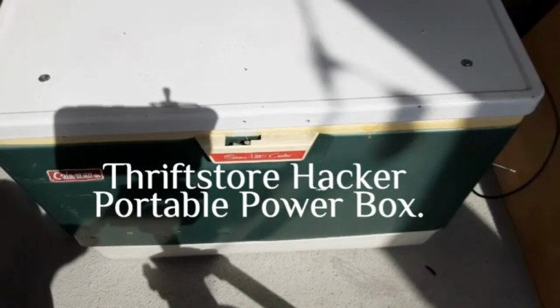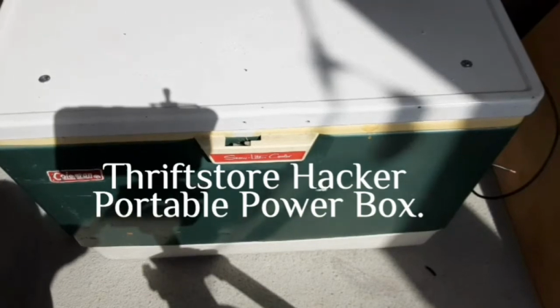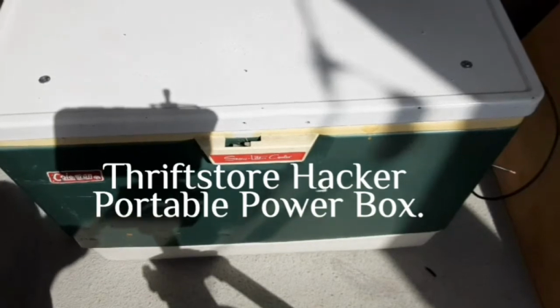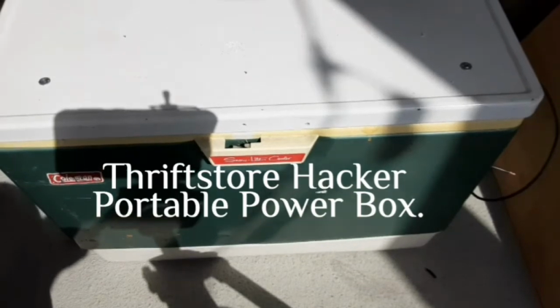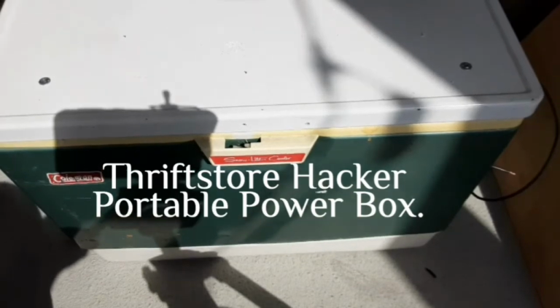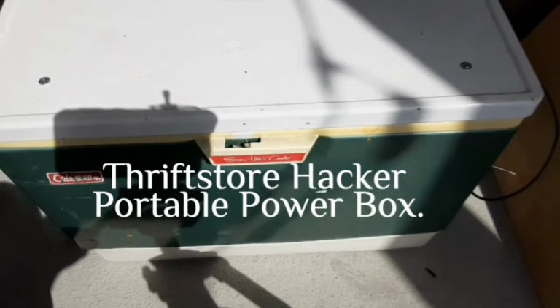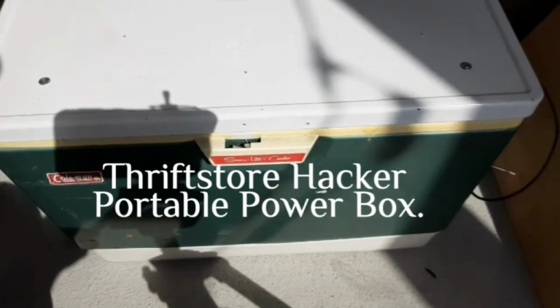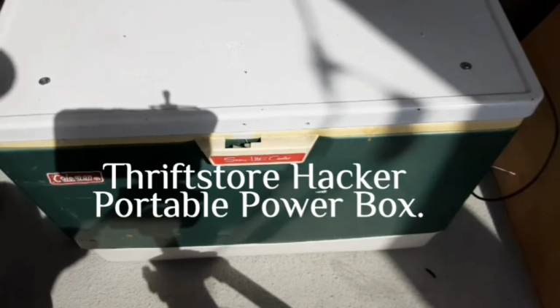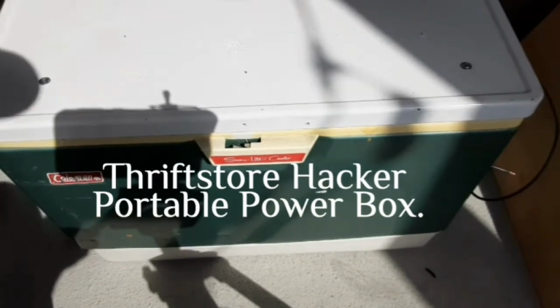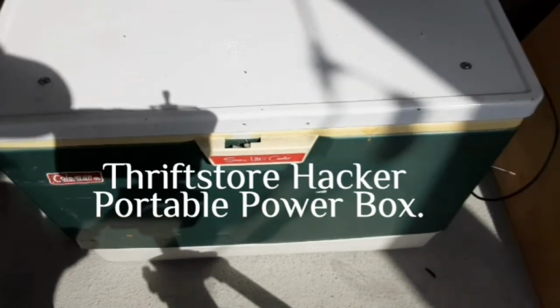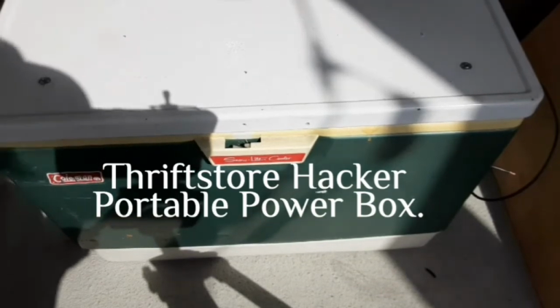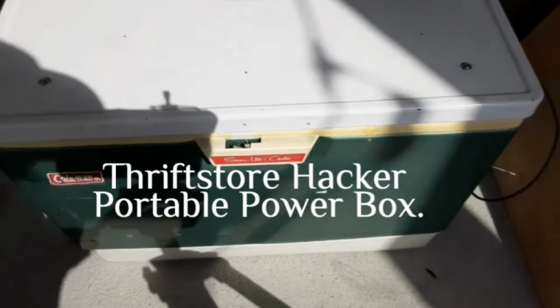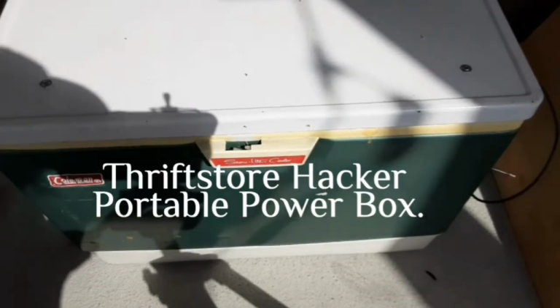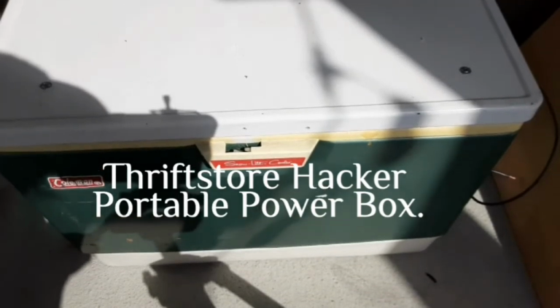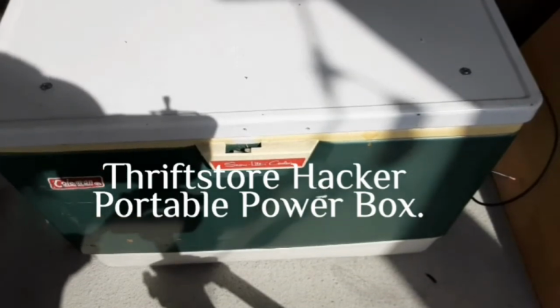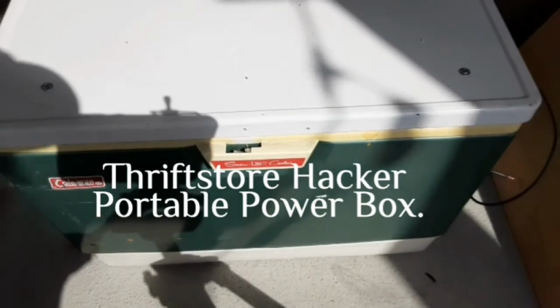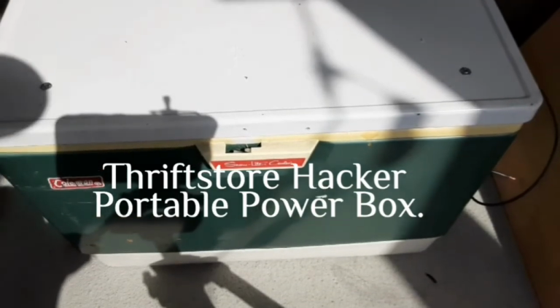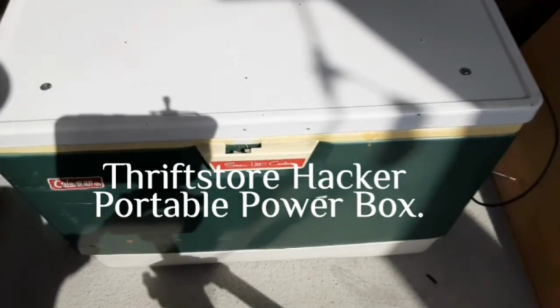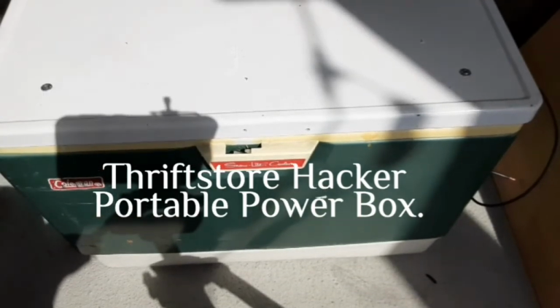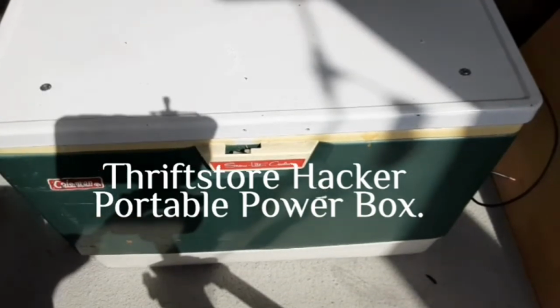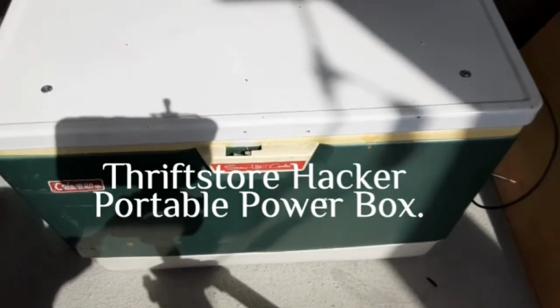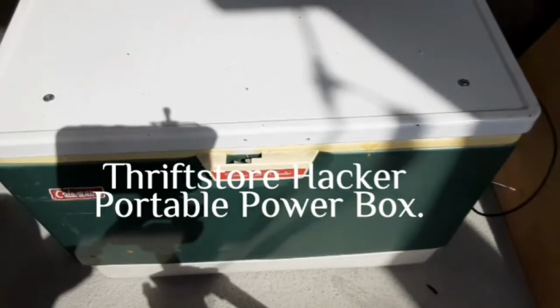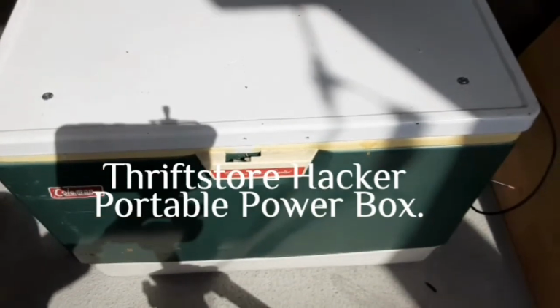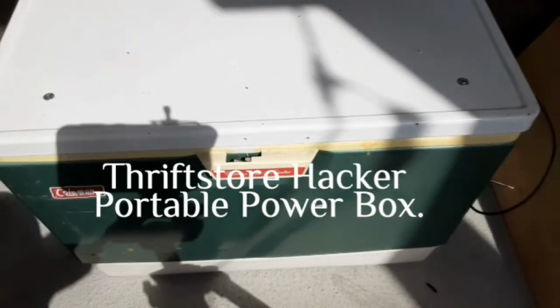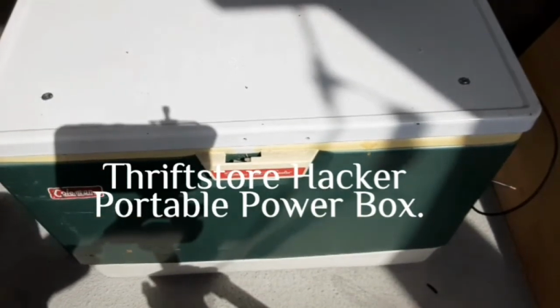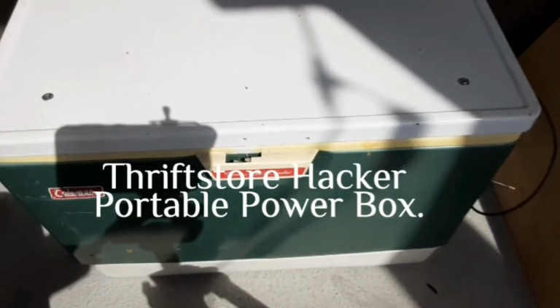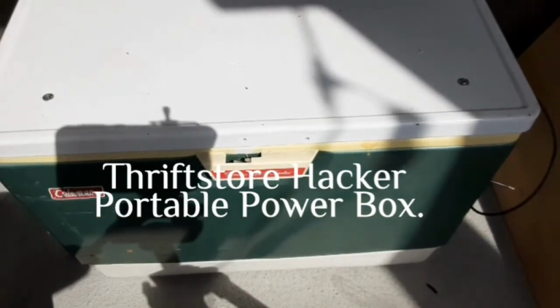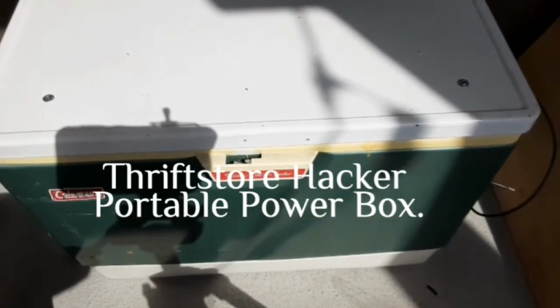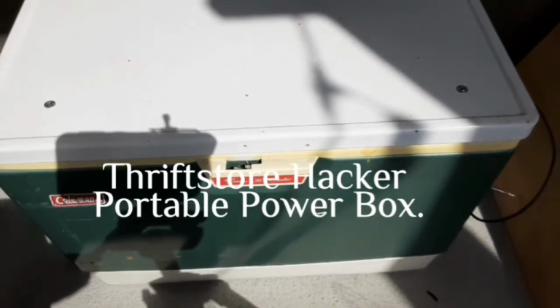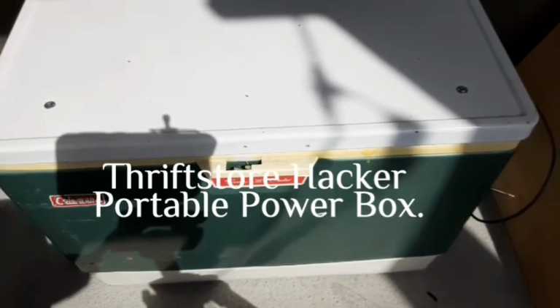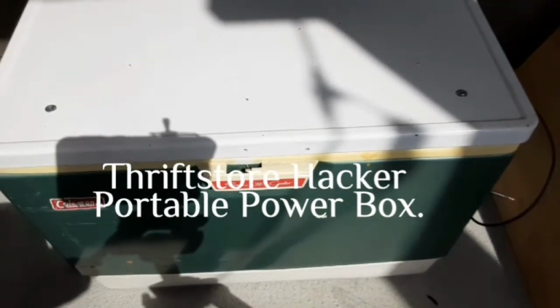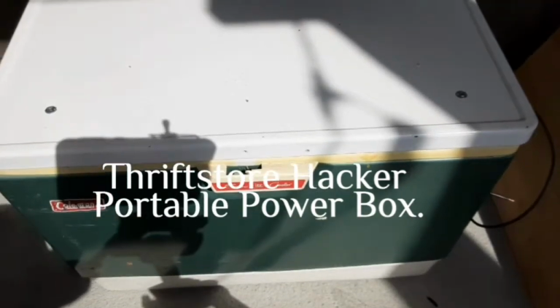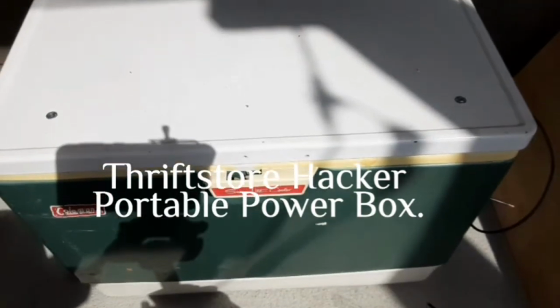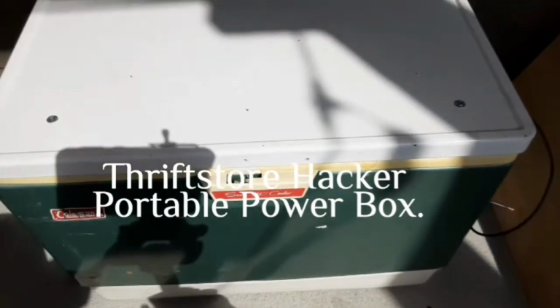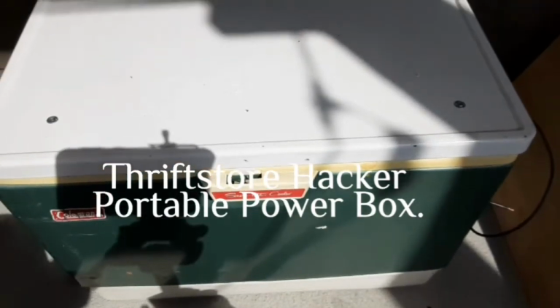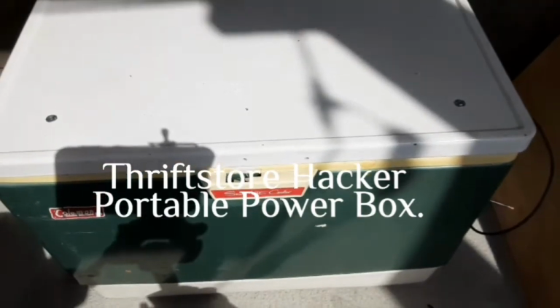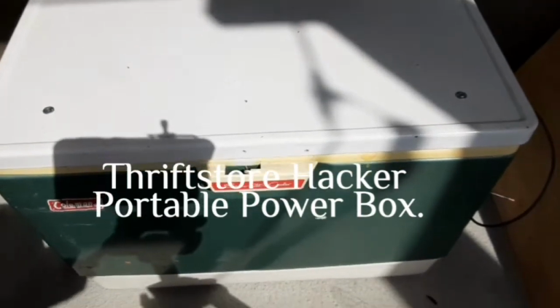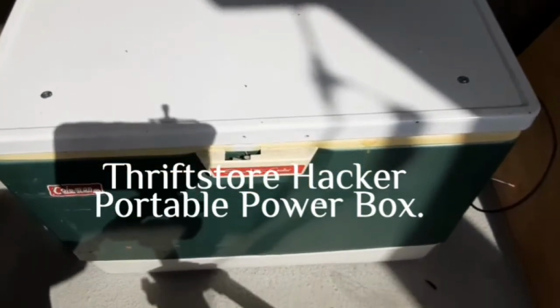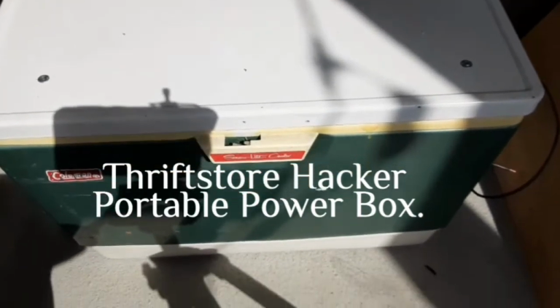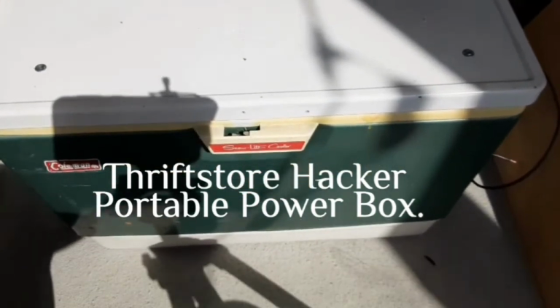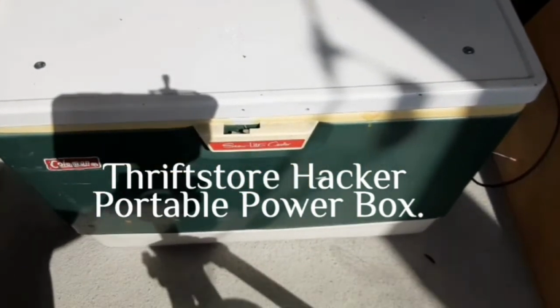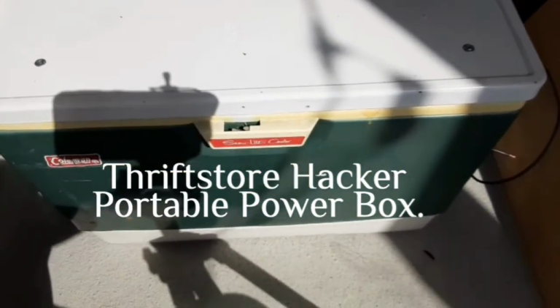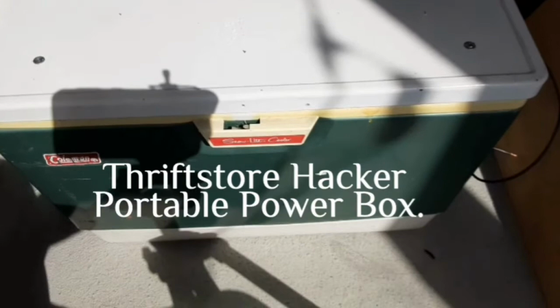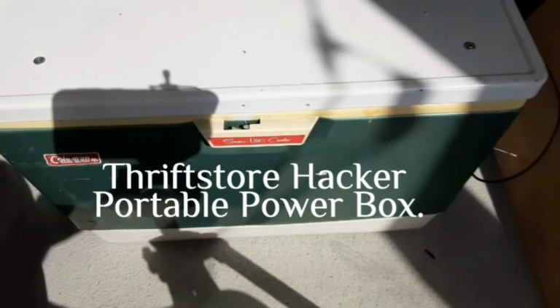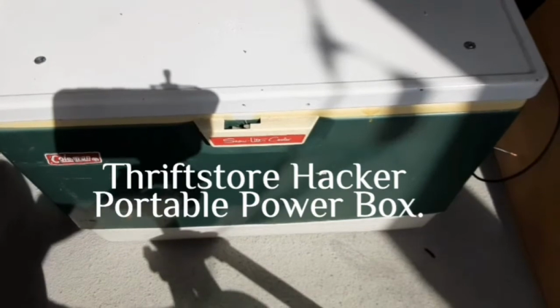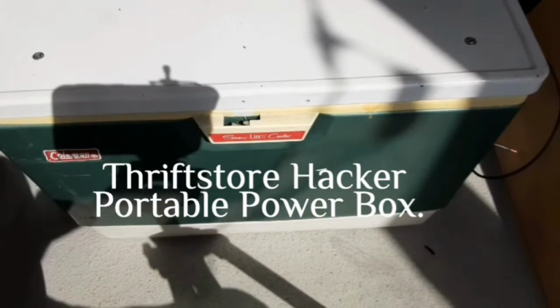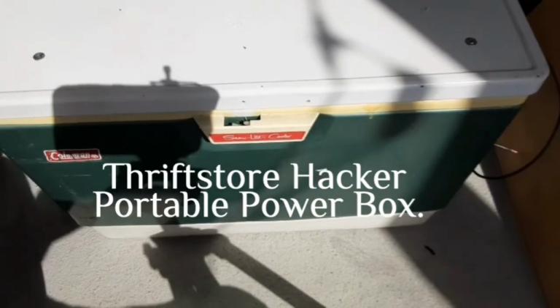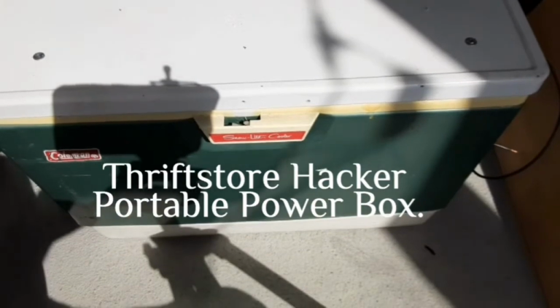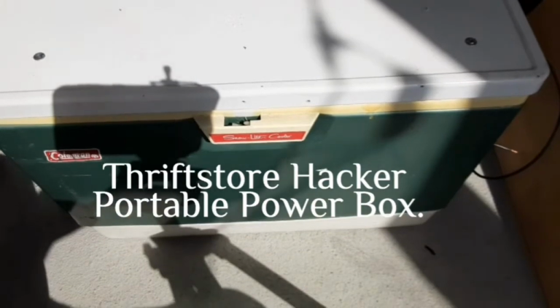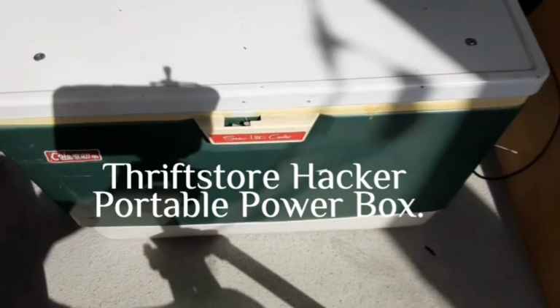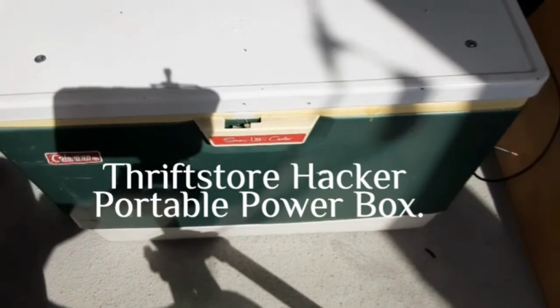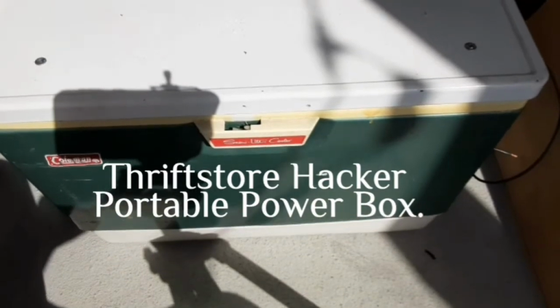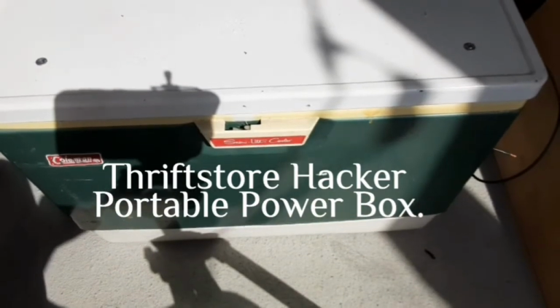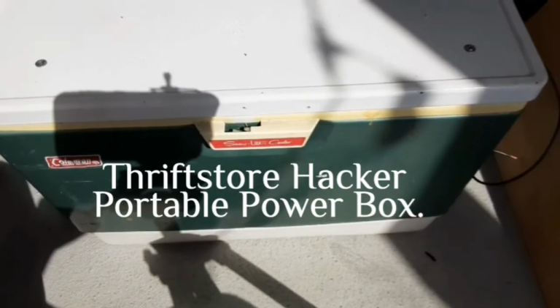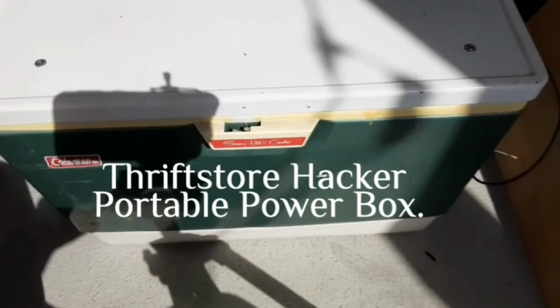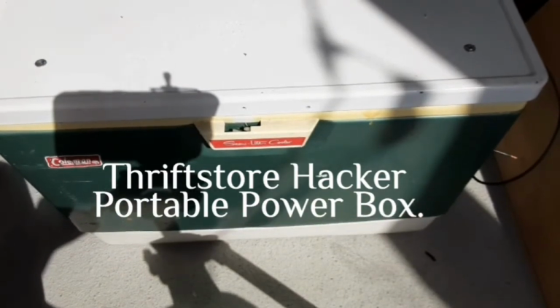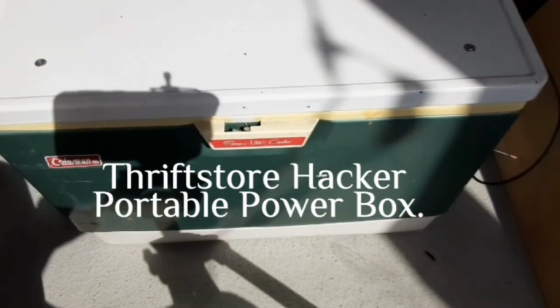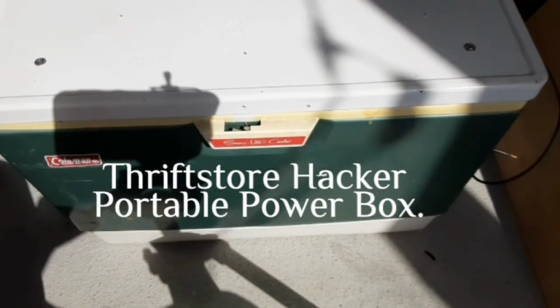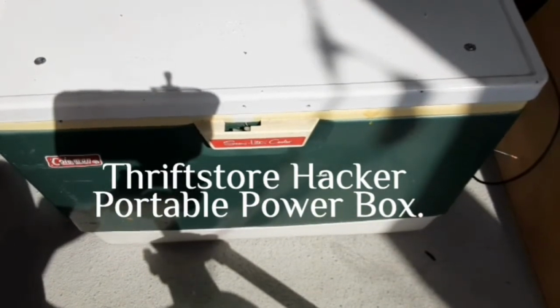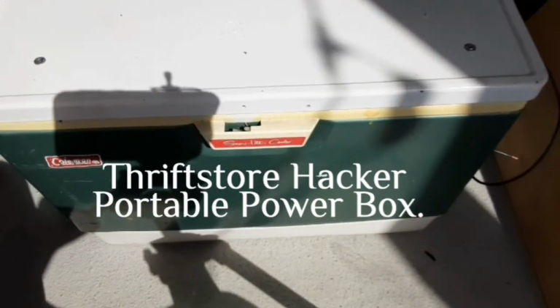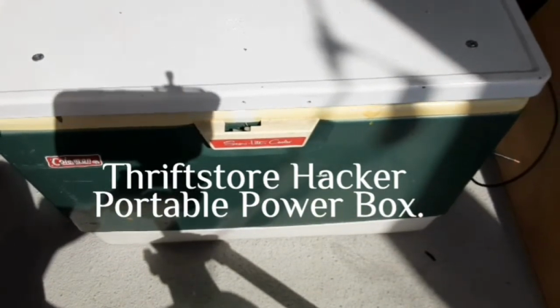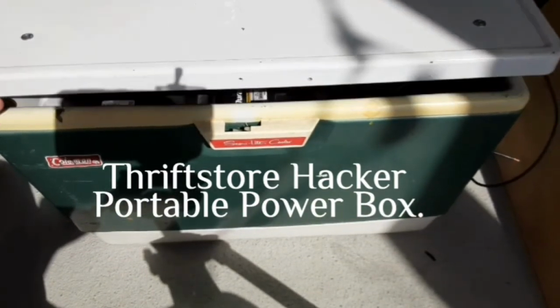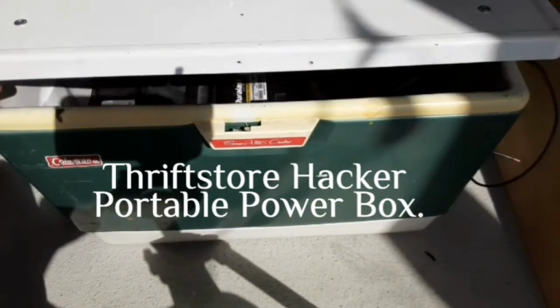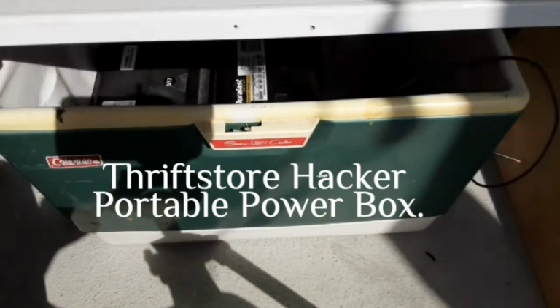Hey everybody, Thrift Store Hacker back again, and today we're taking this old cooler and we're going to turn it into an emergency power box.